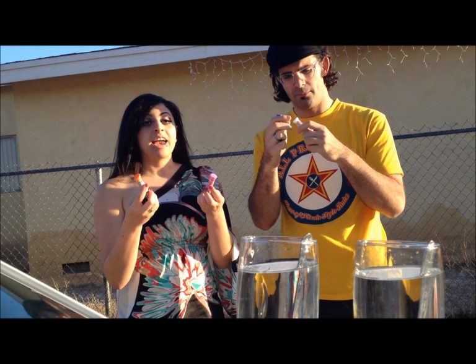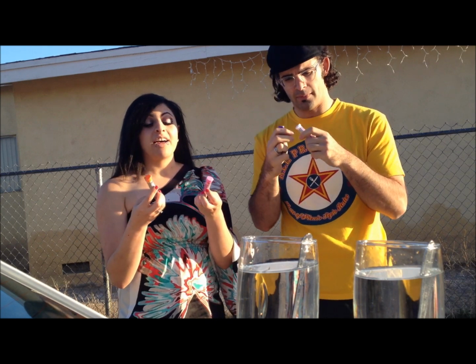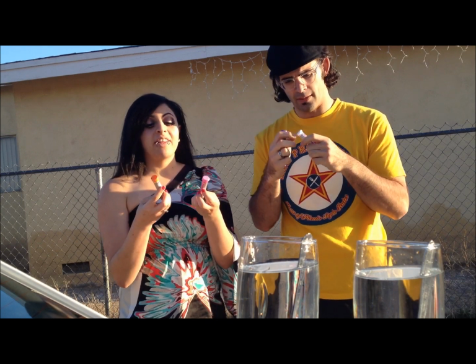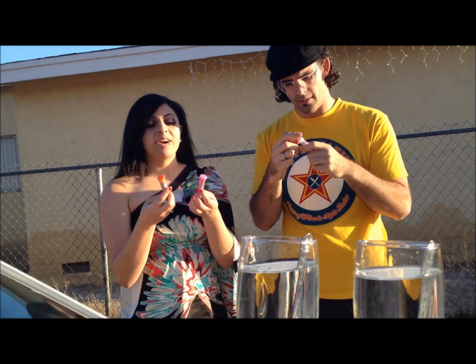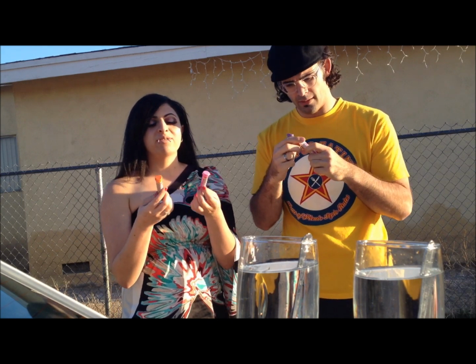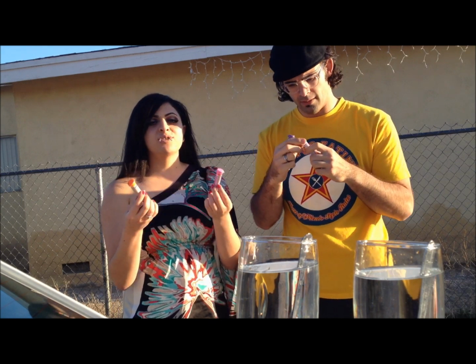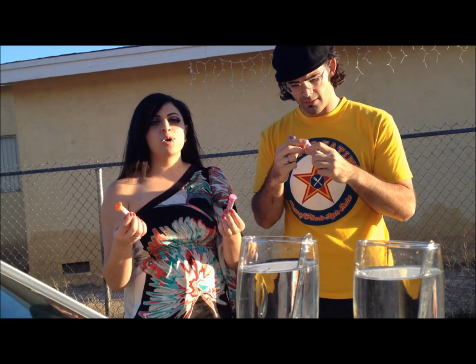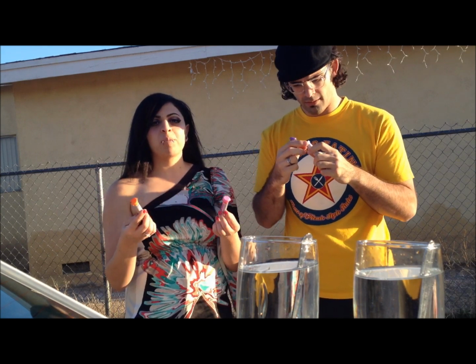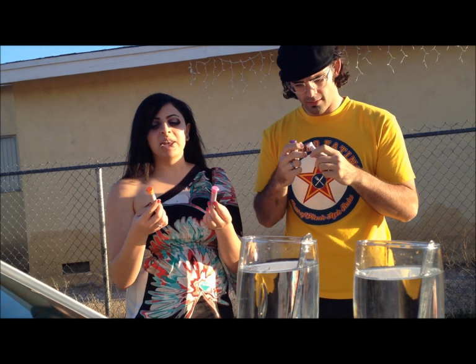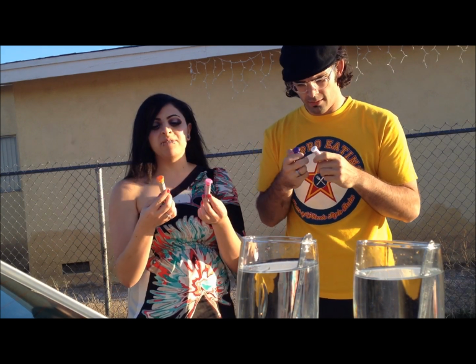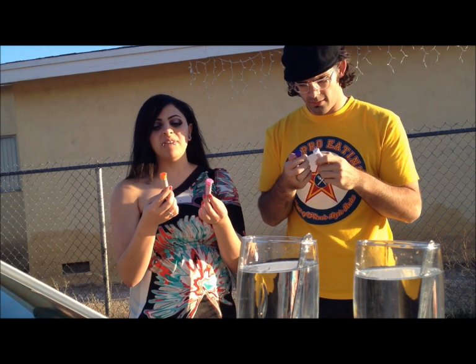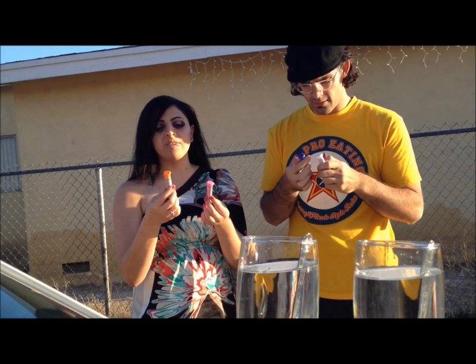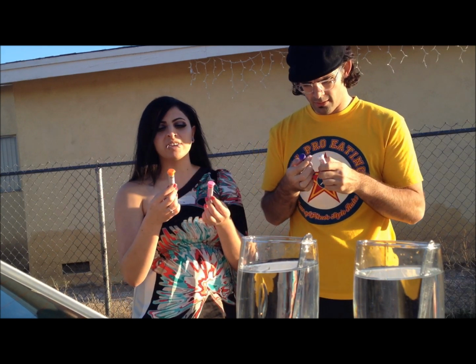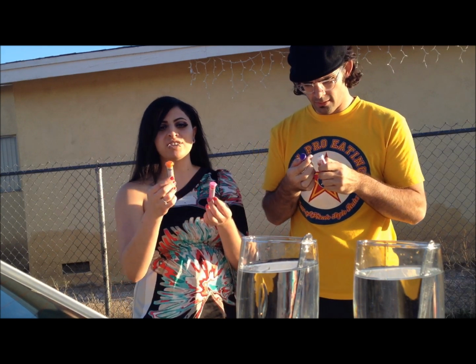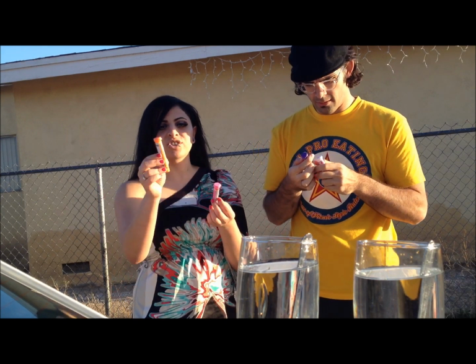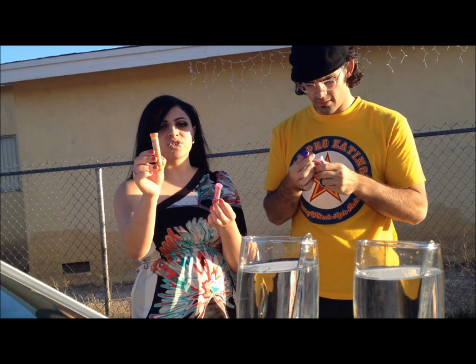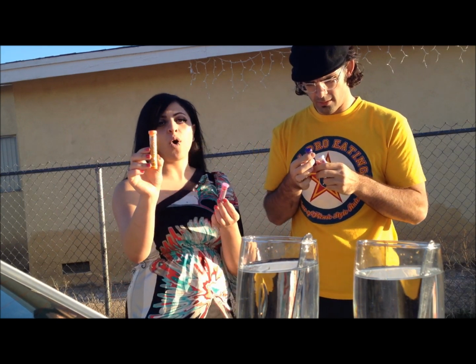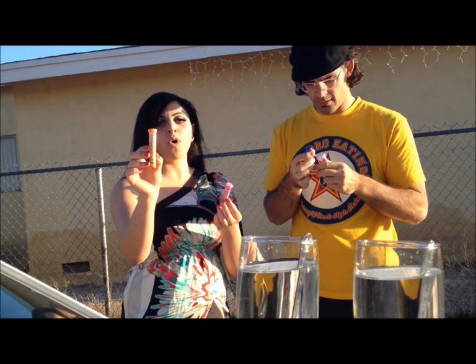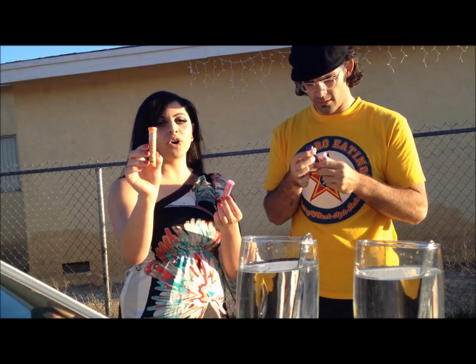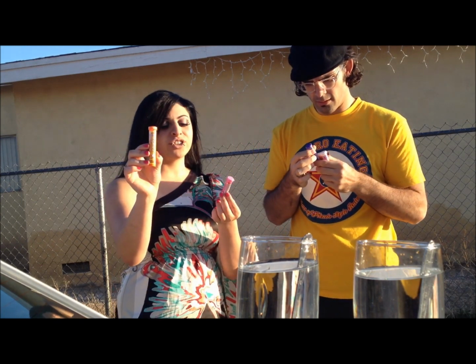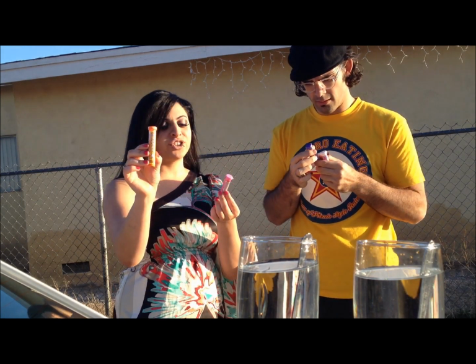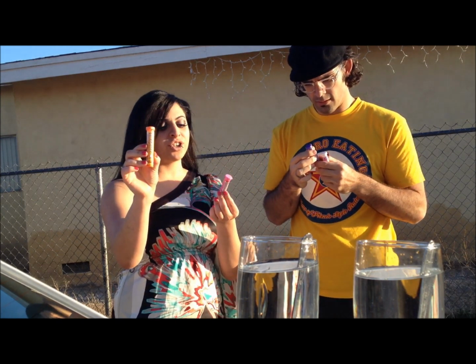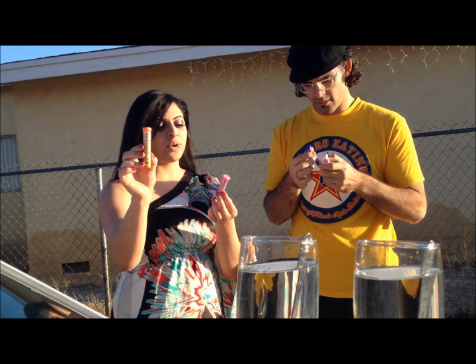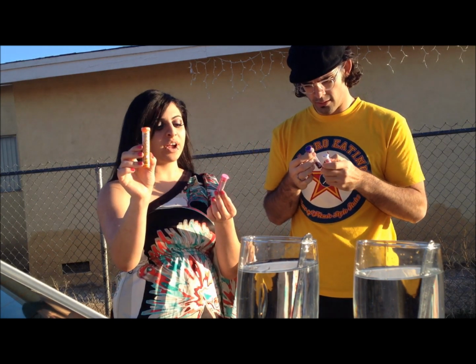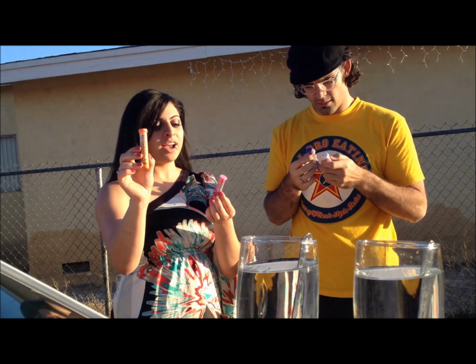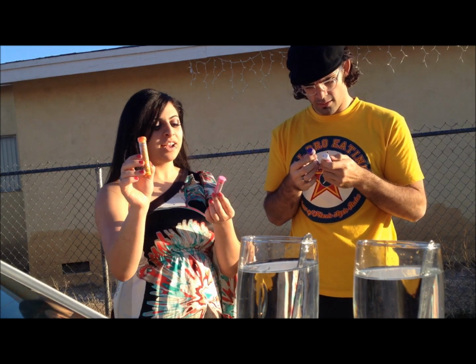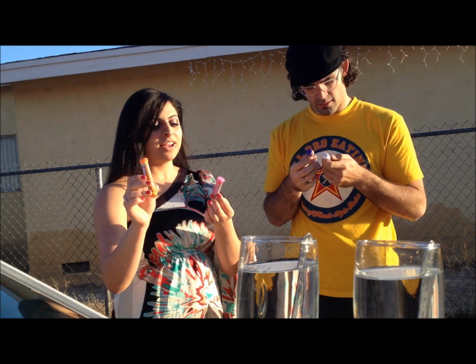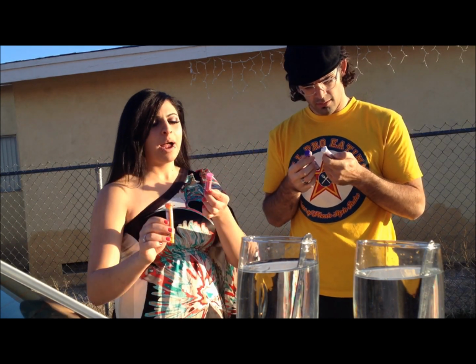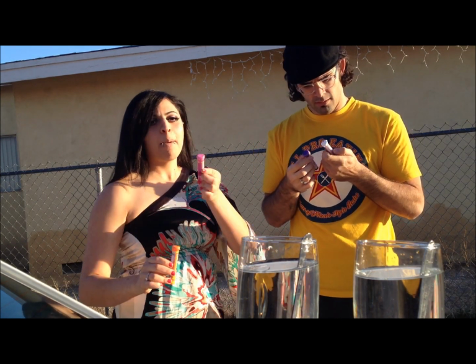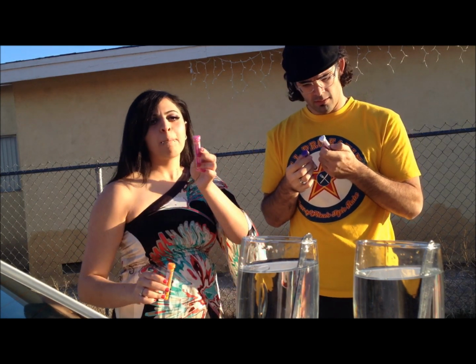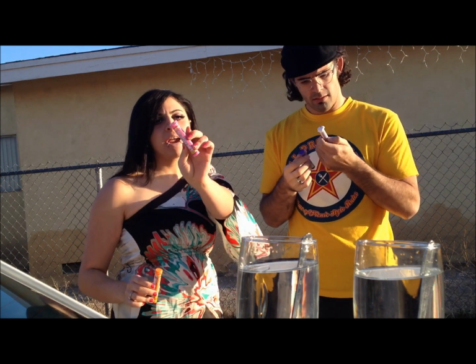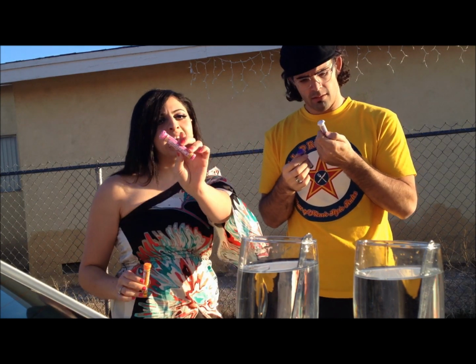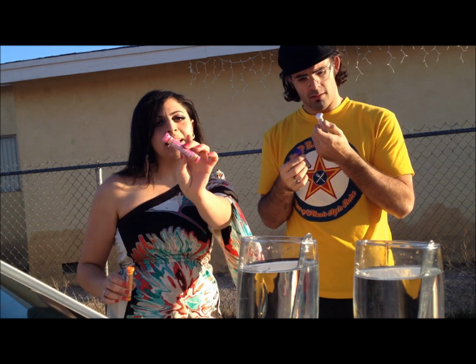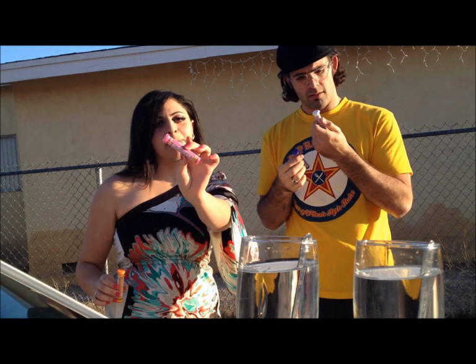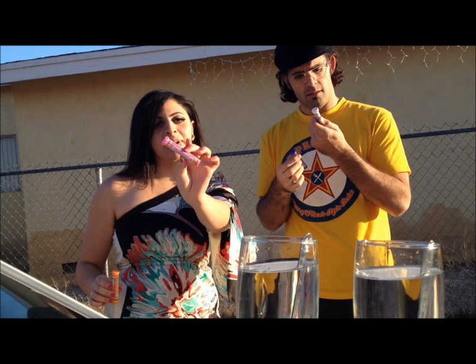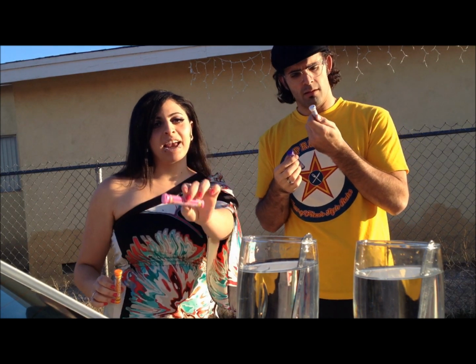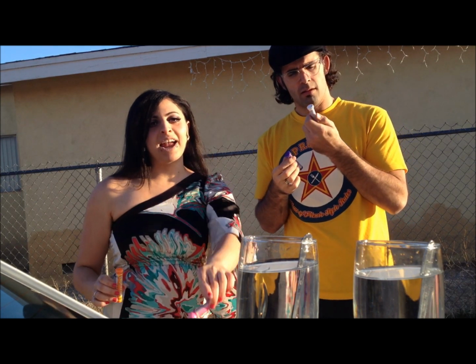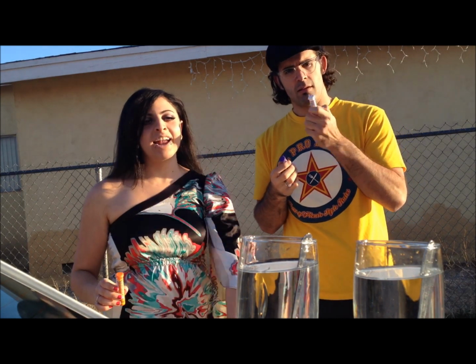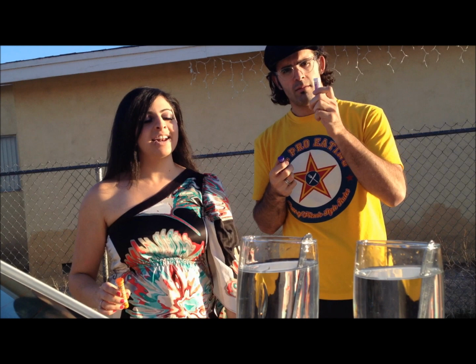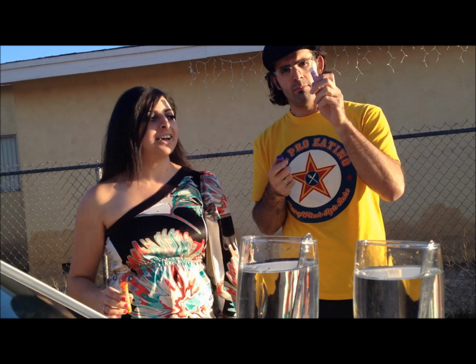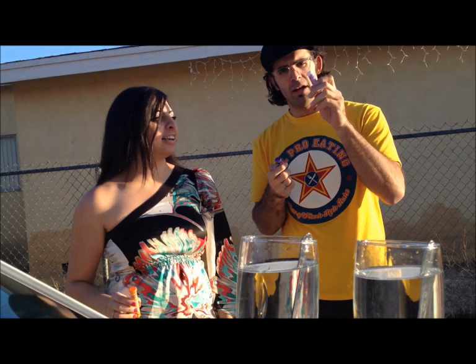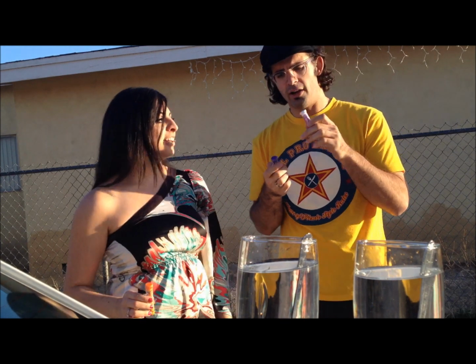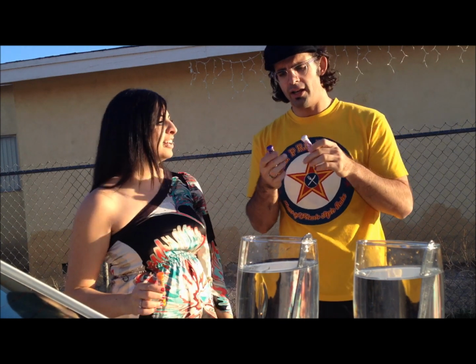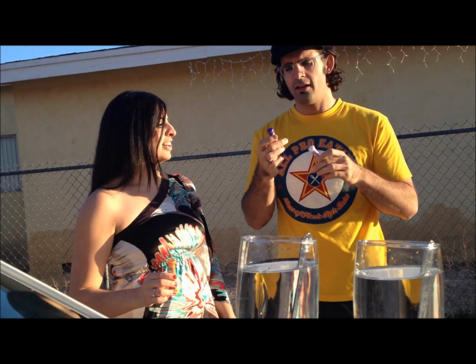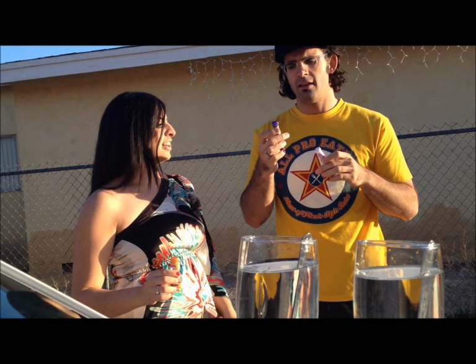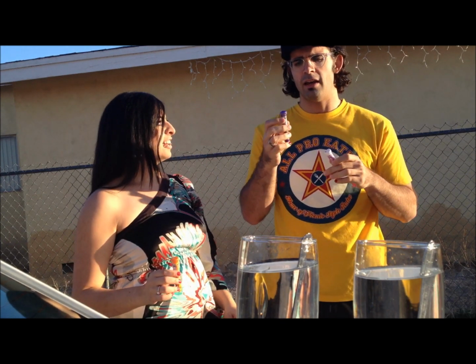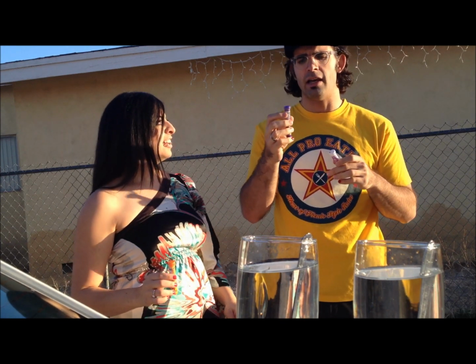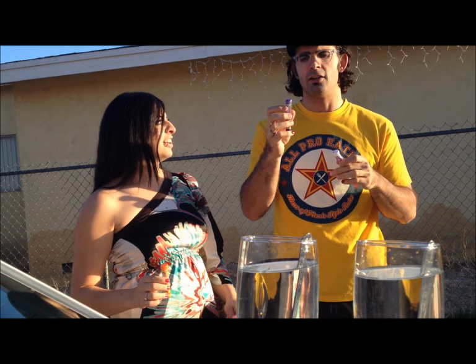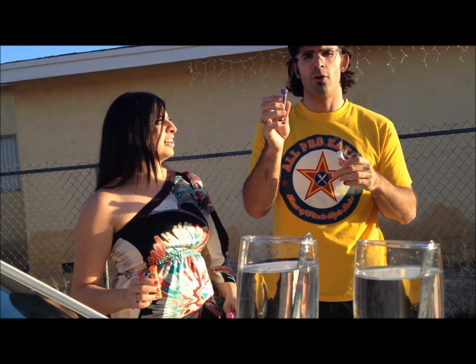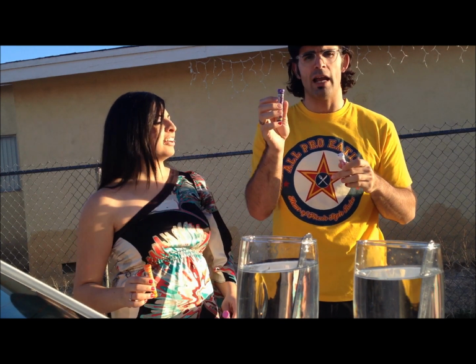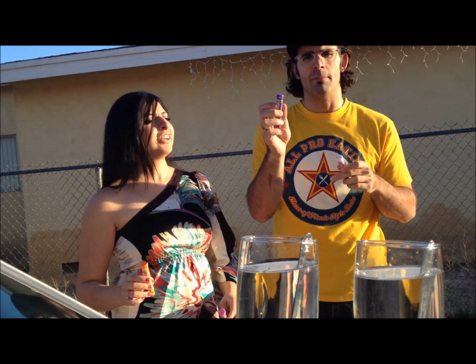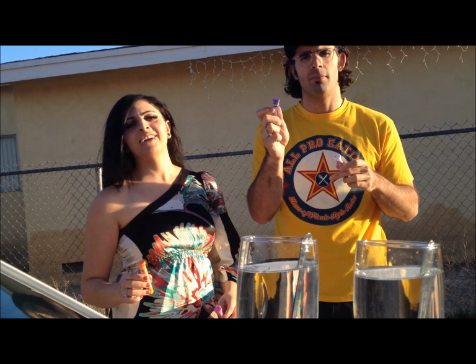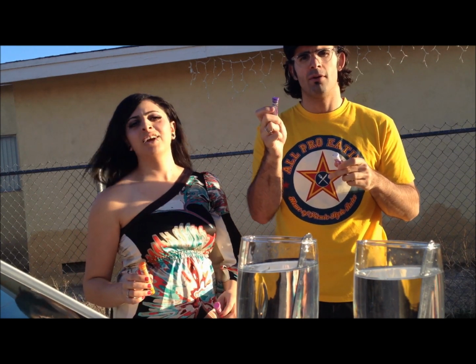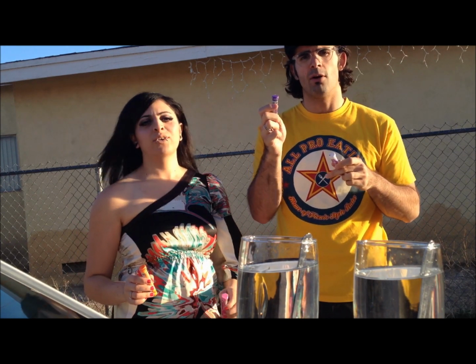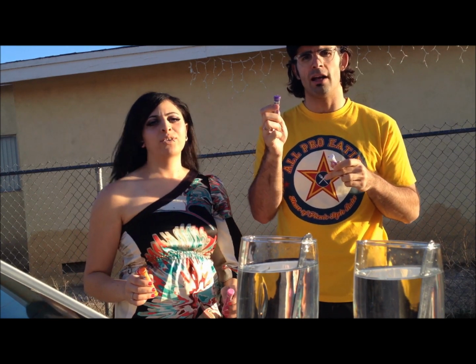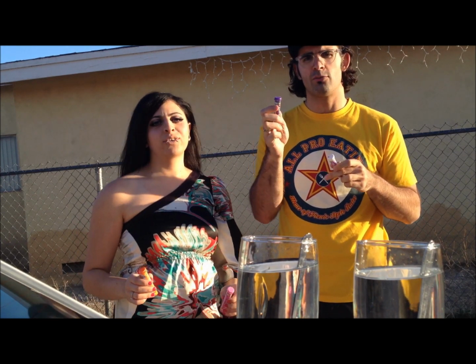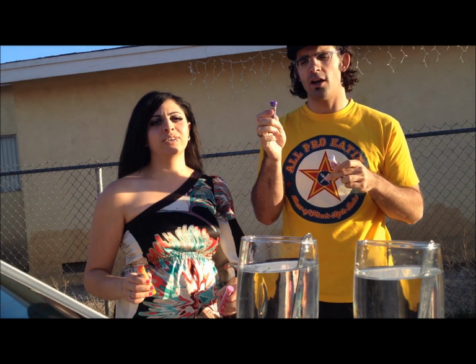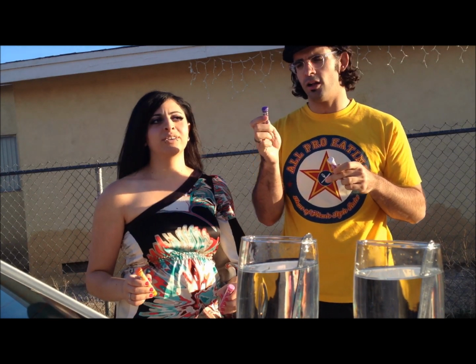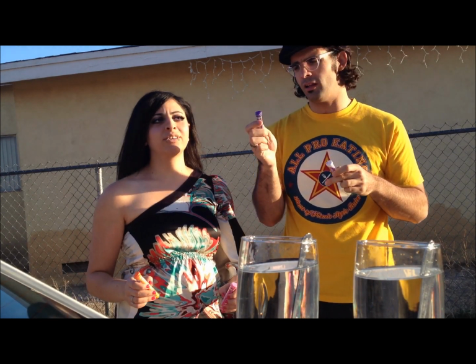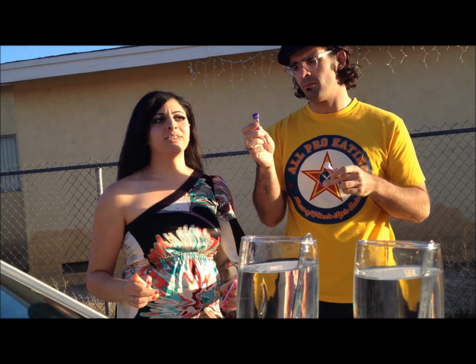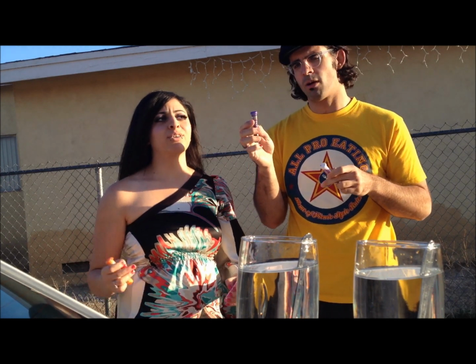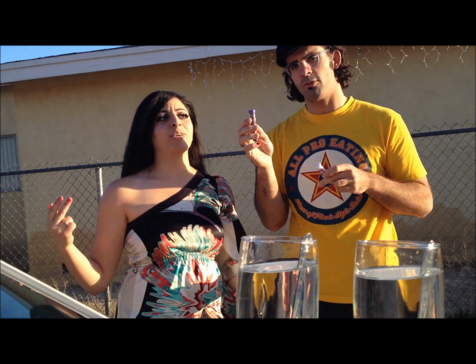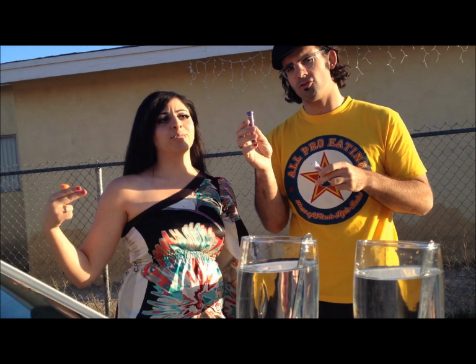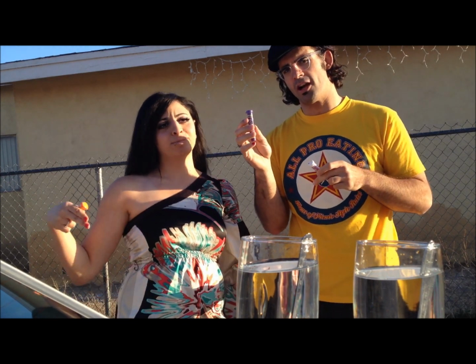They have so many flavors. There's orange soda, pink lemonade, berry, and gray — or as we call it, purple drying.